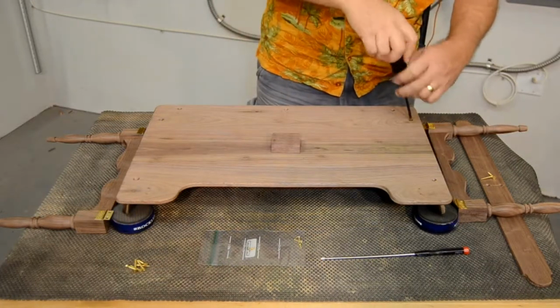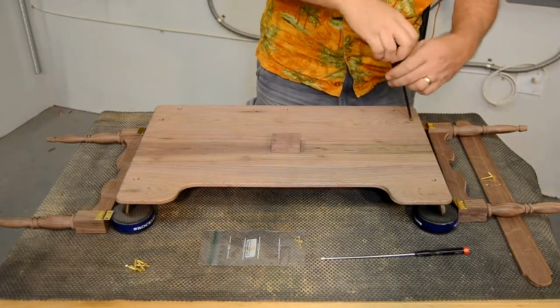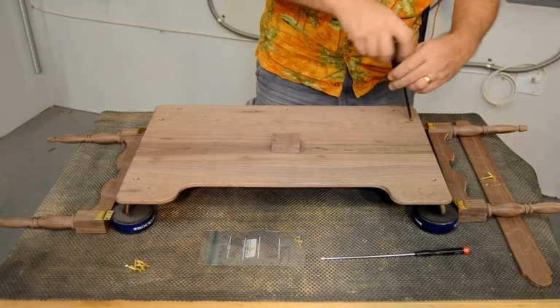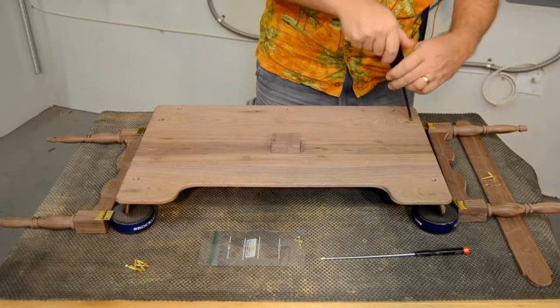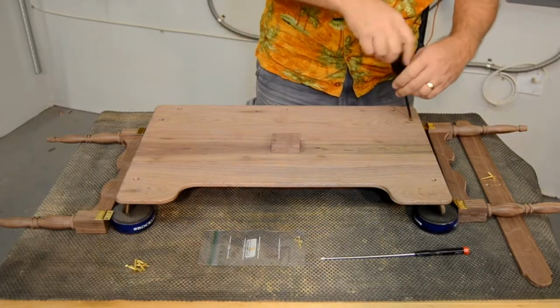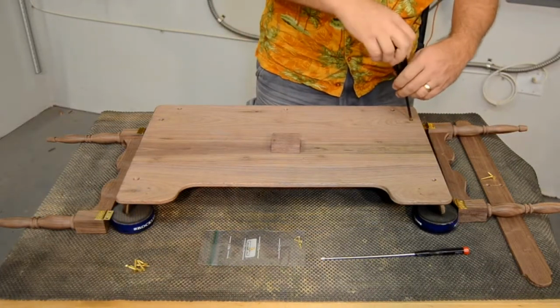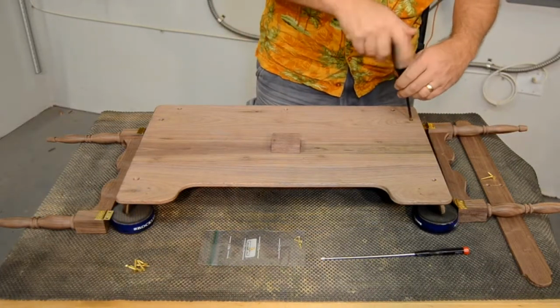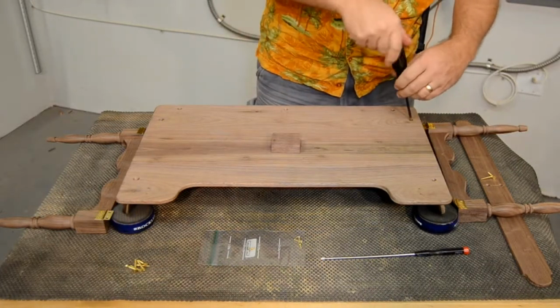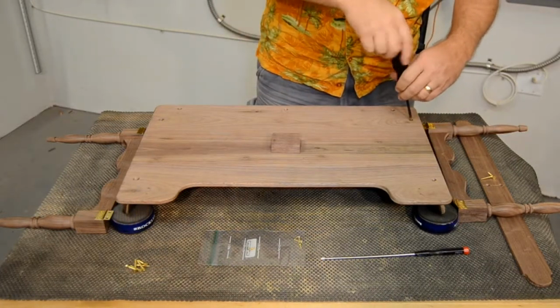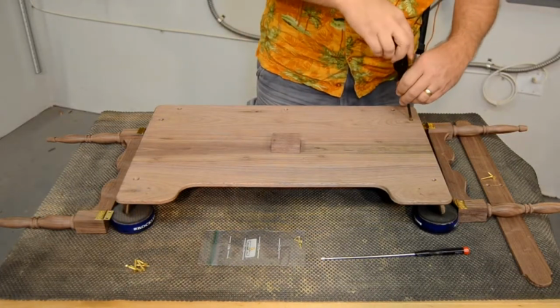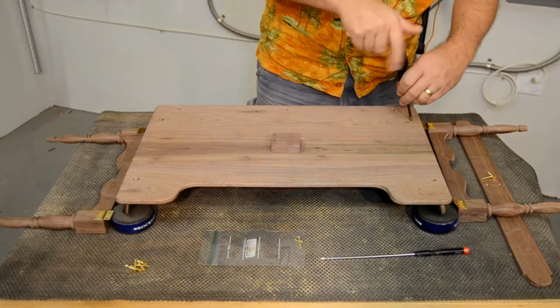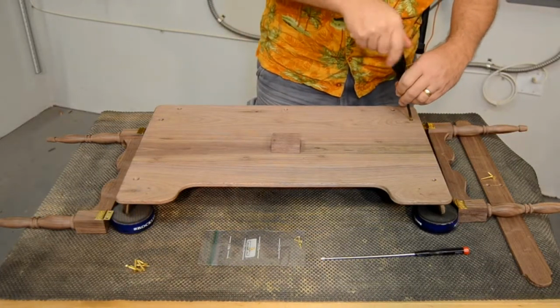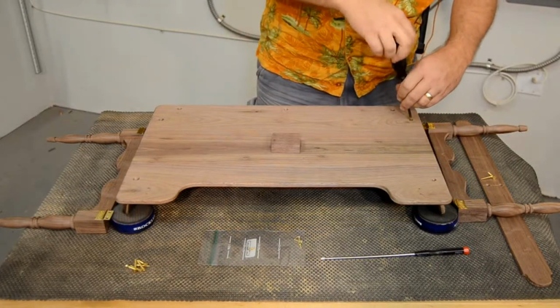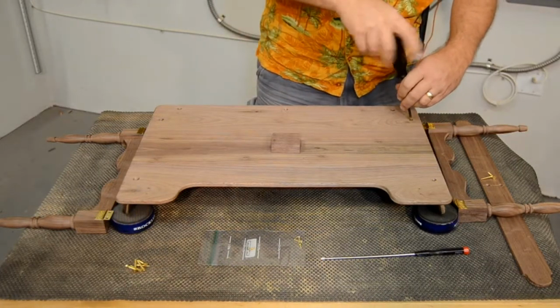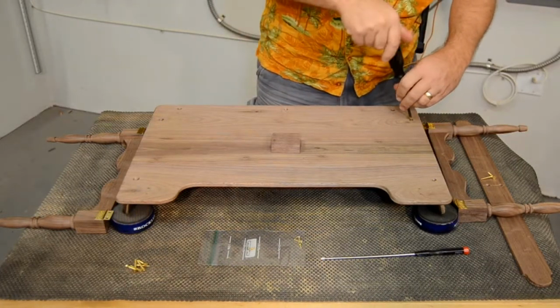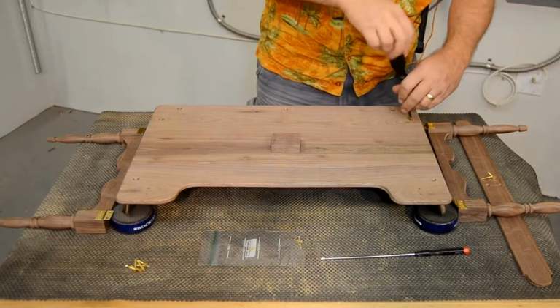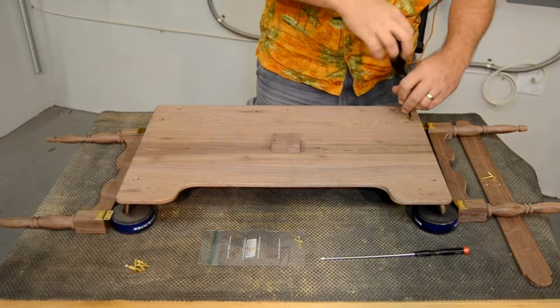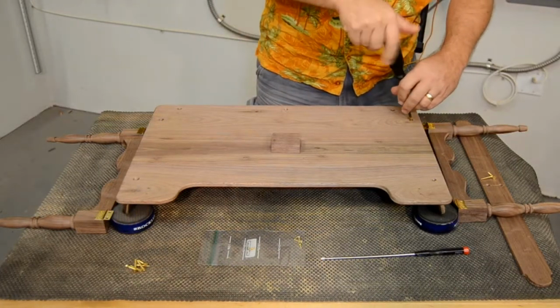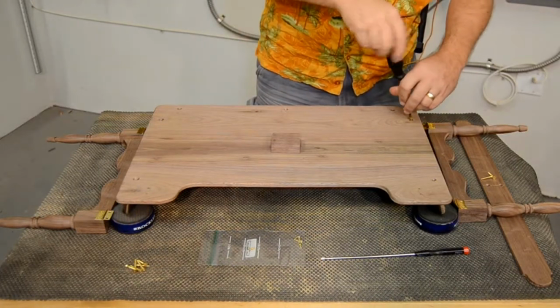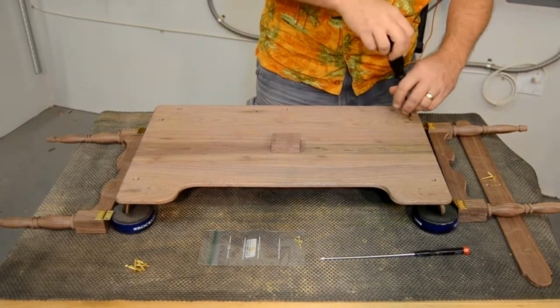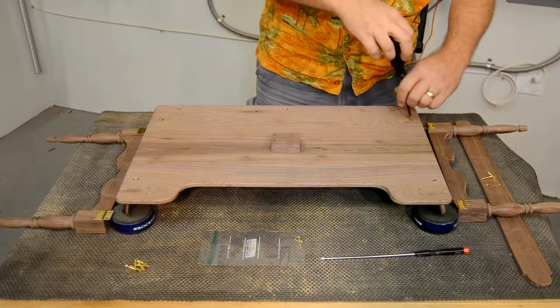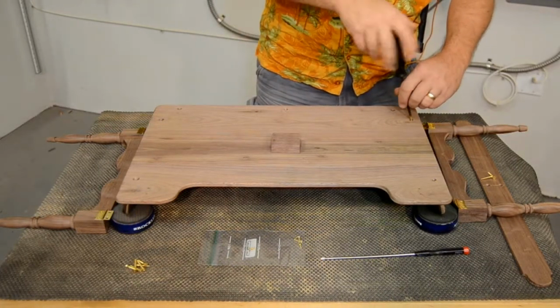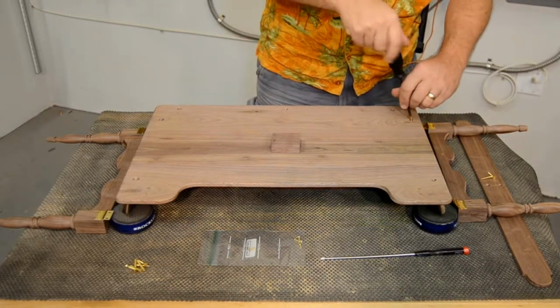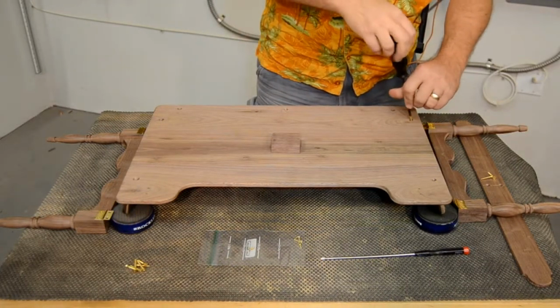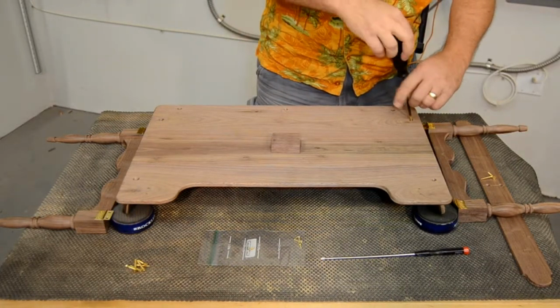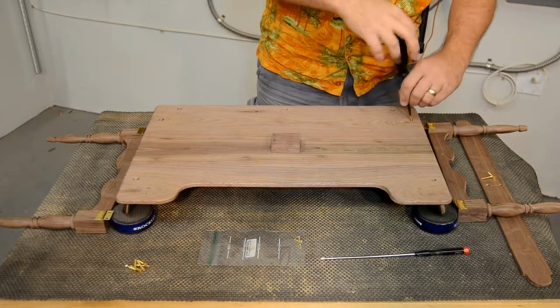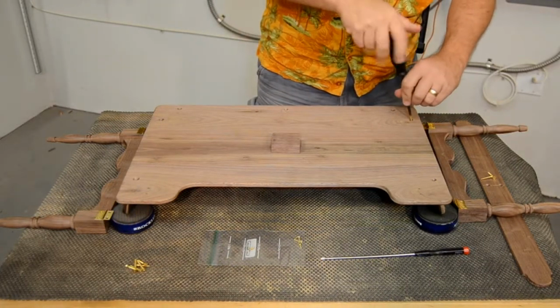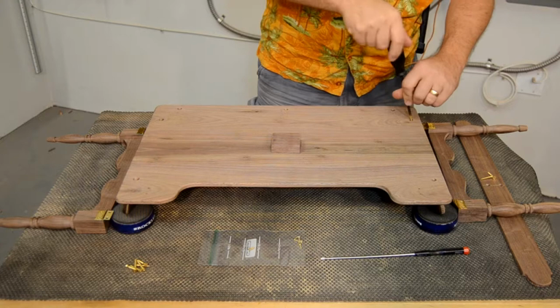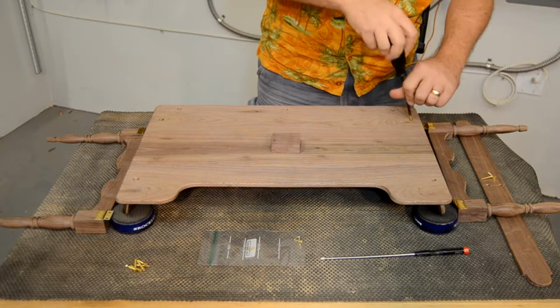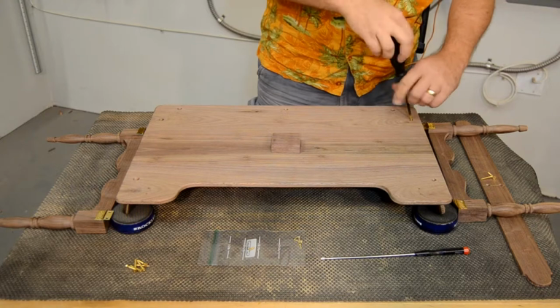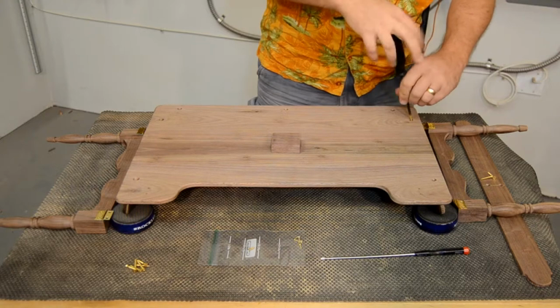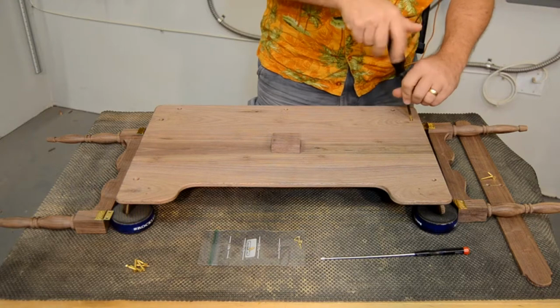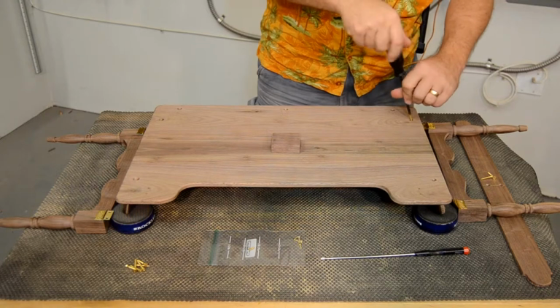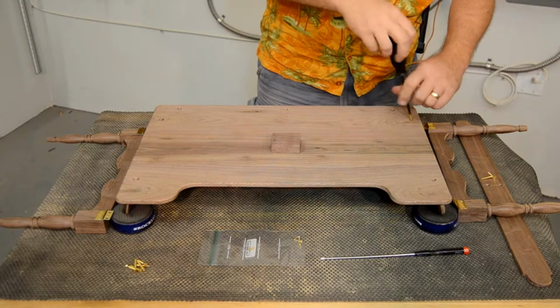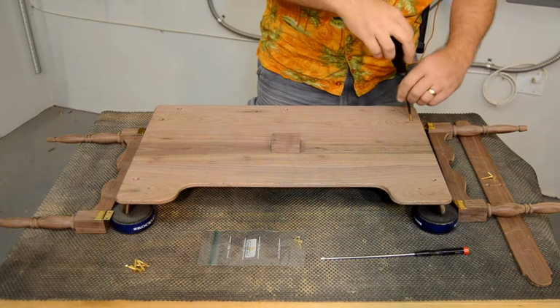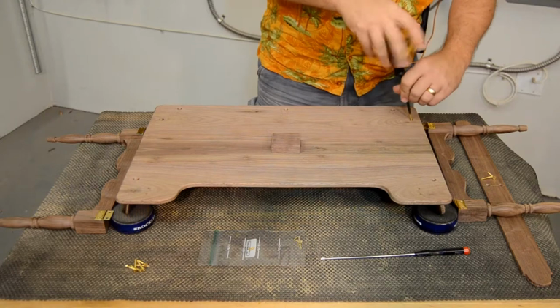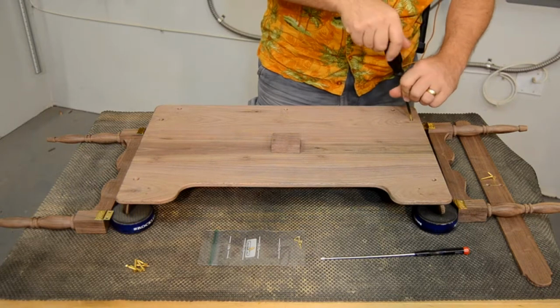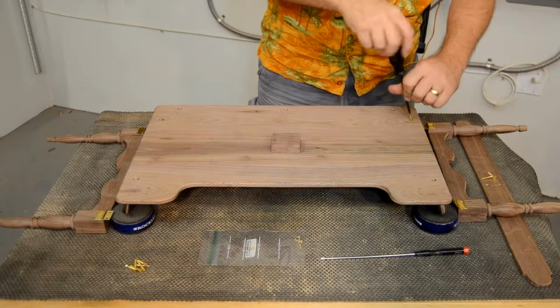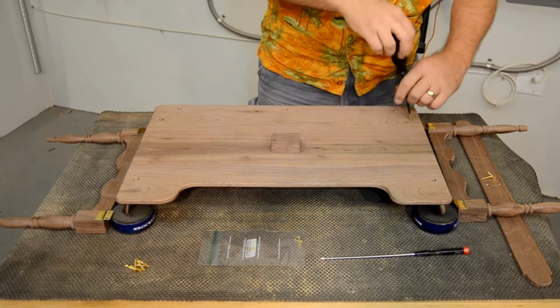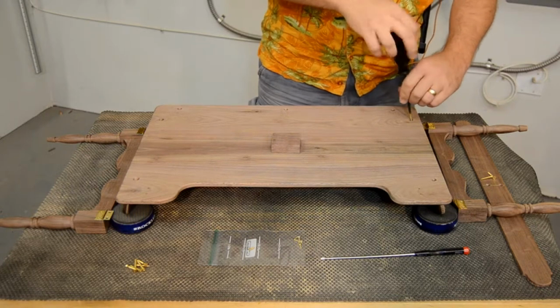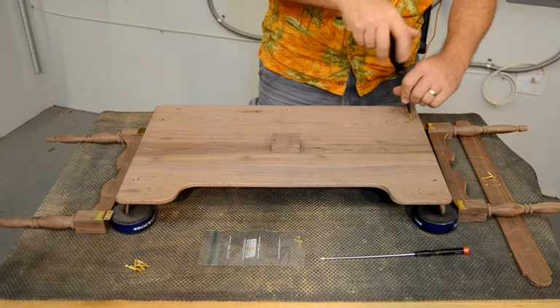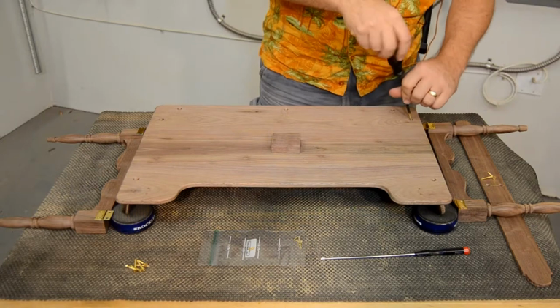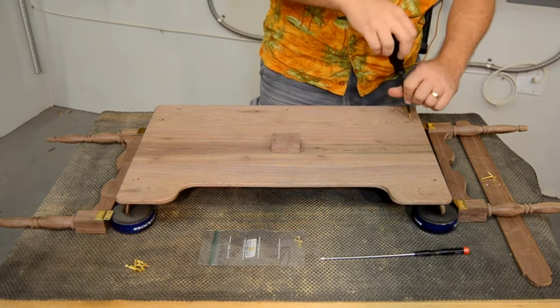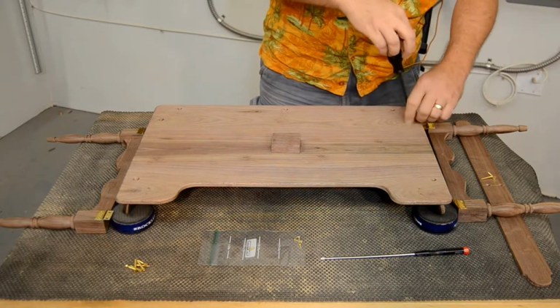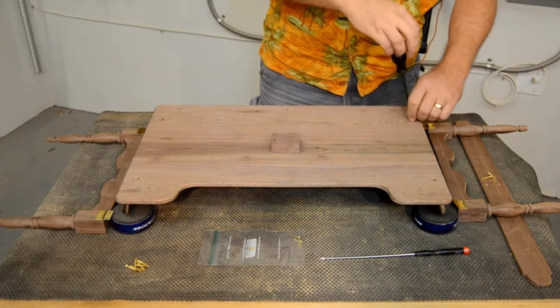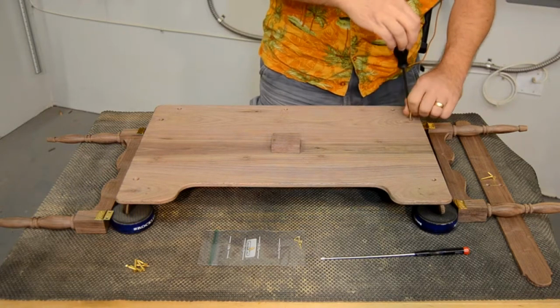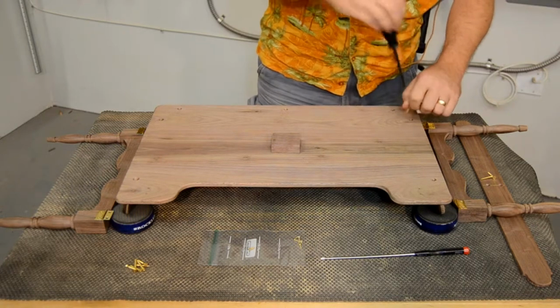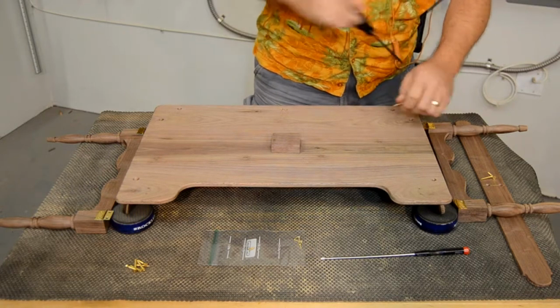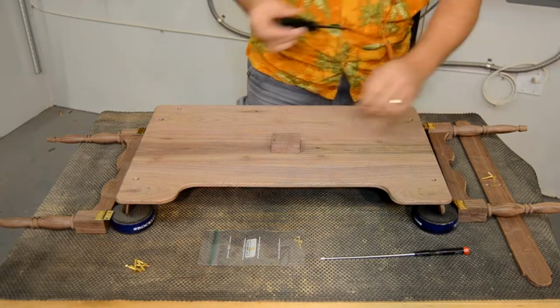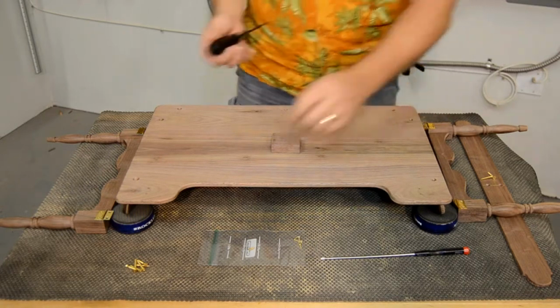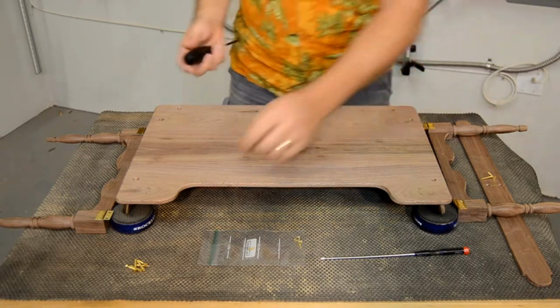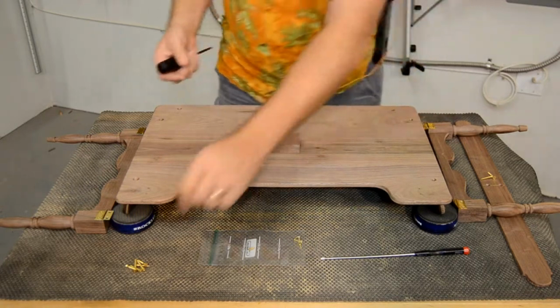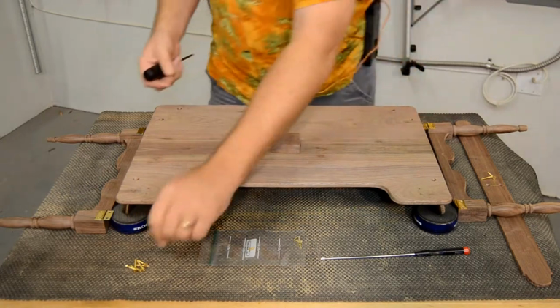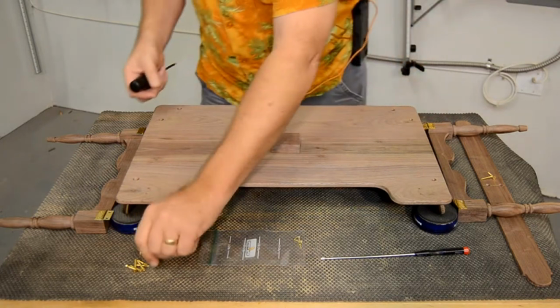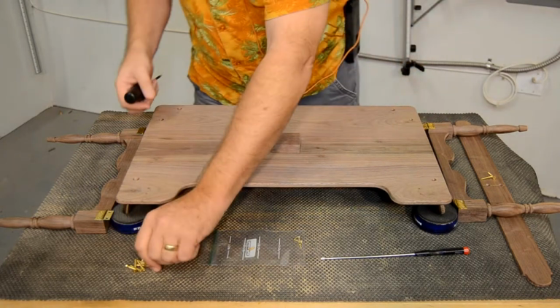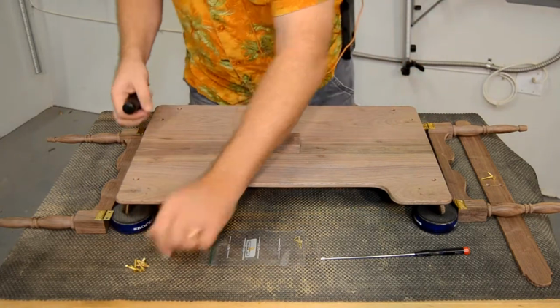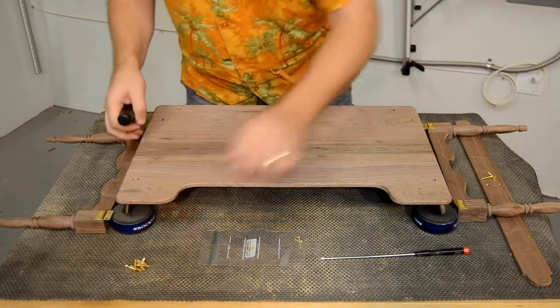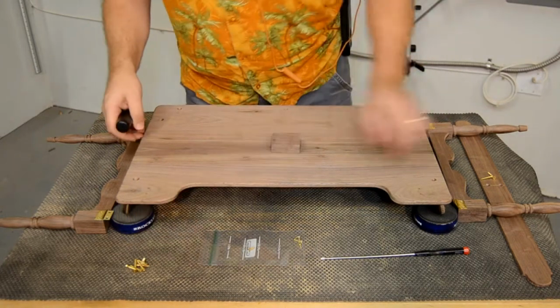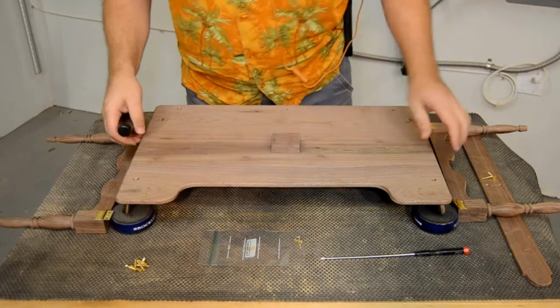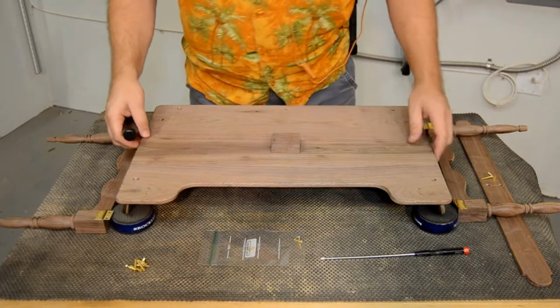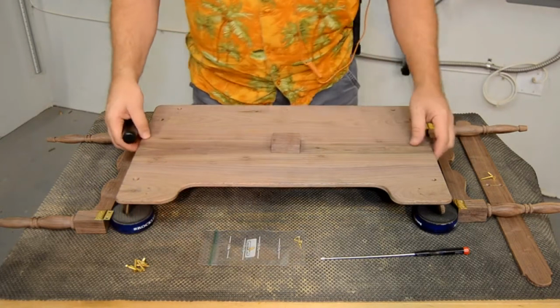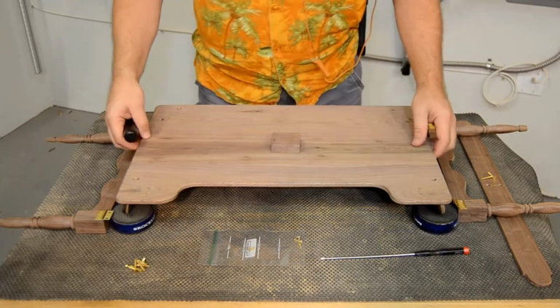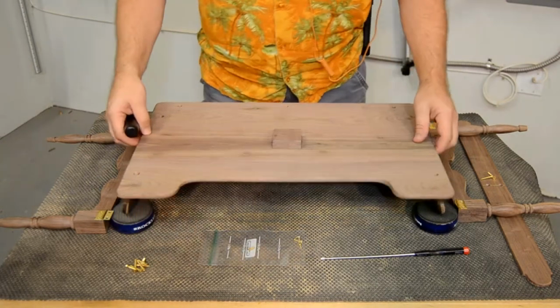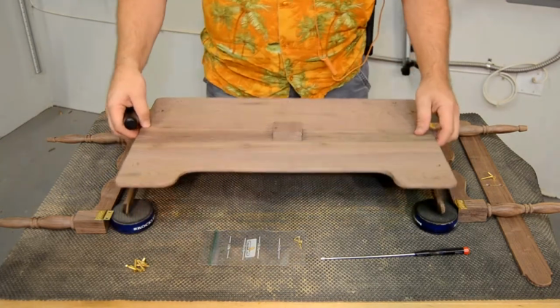Once the tray has been disassembled into its various sub-assemblies, all of the parts can be inspected, cleaned, and sanded as needed.